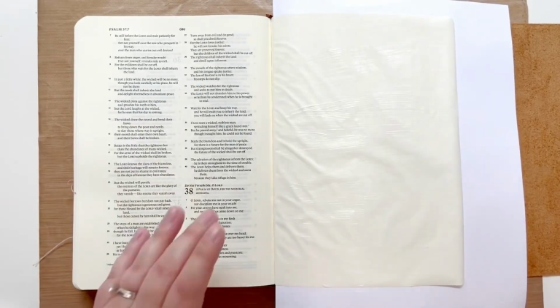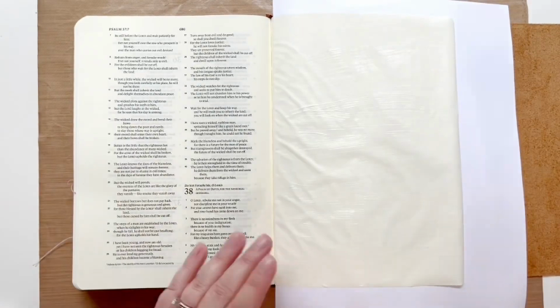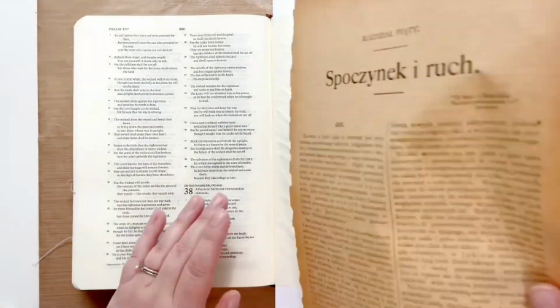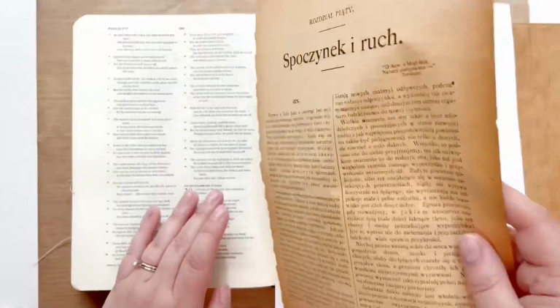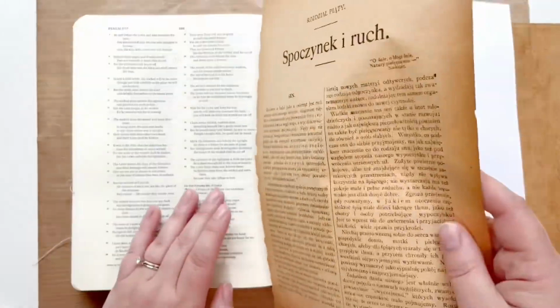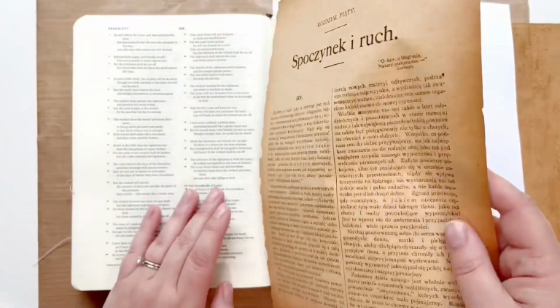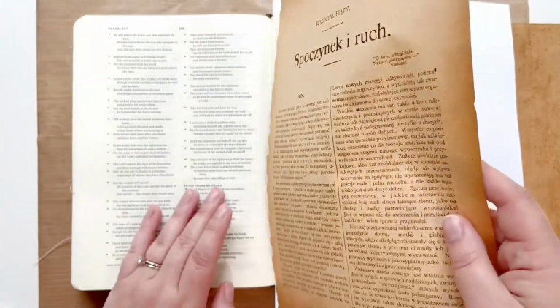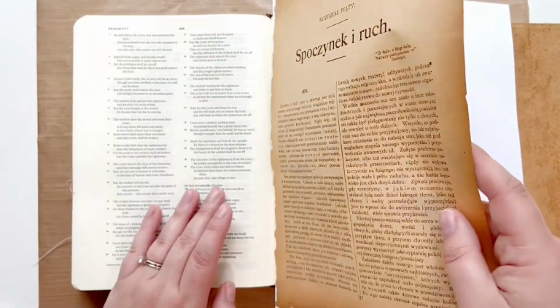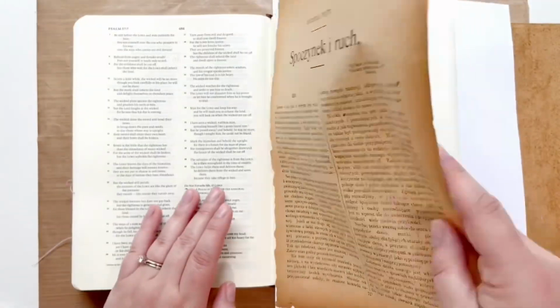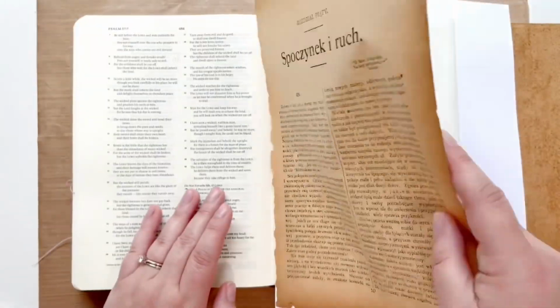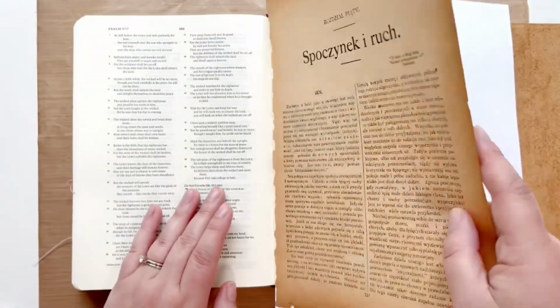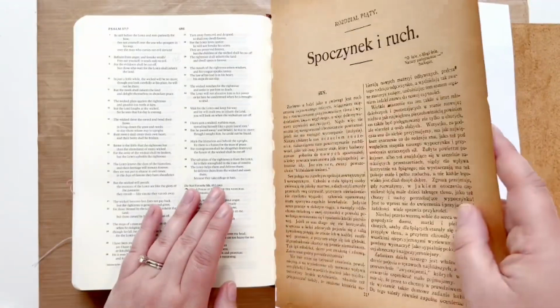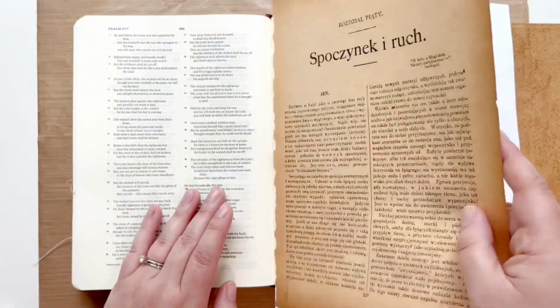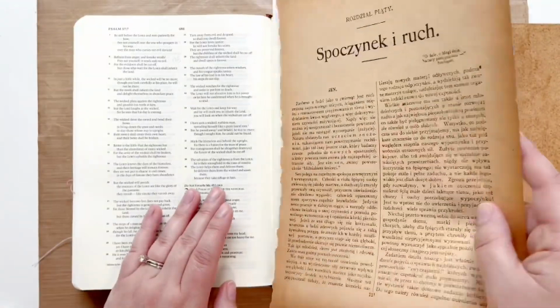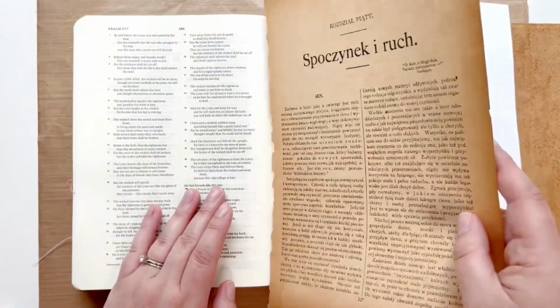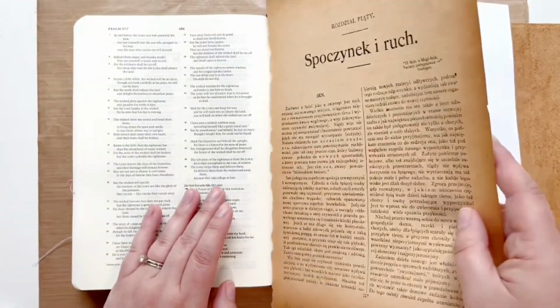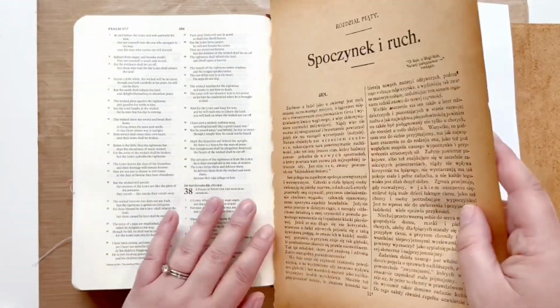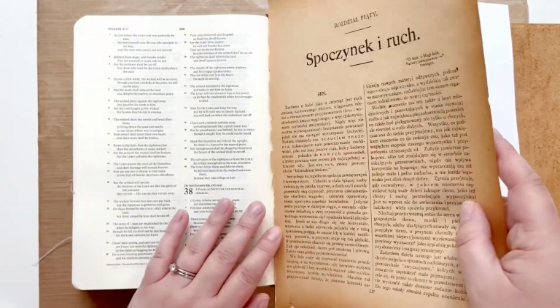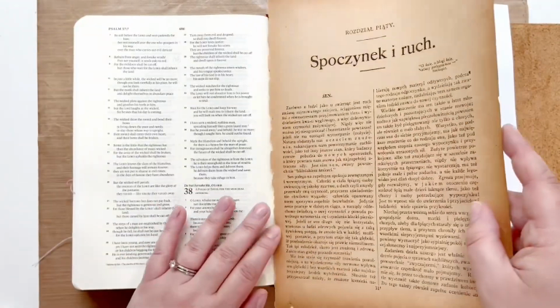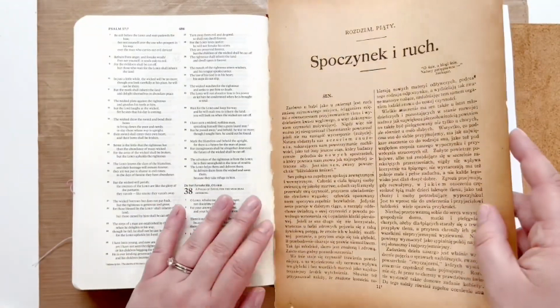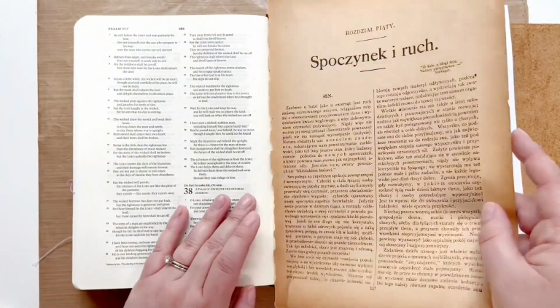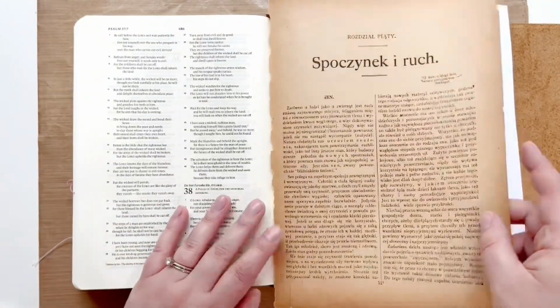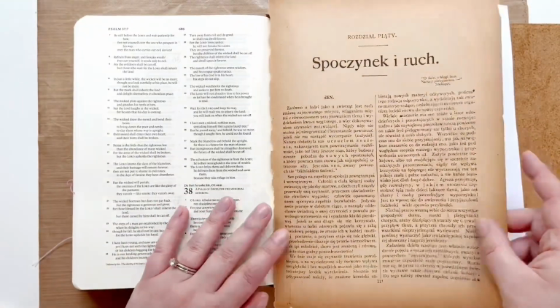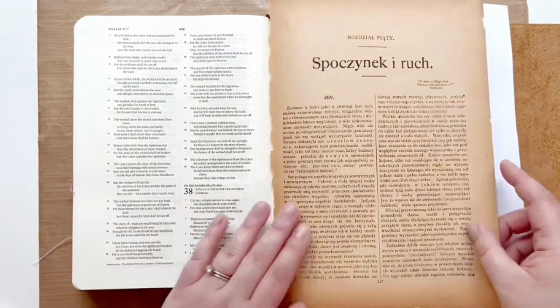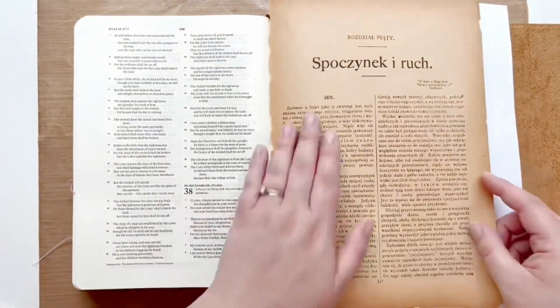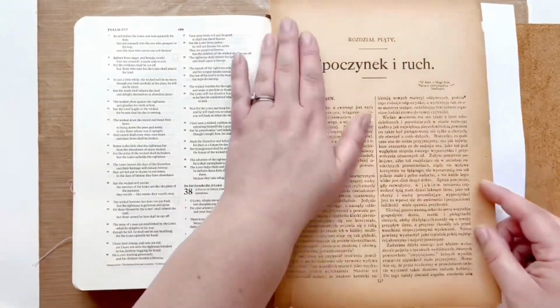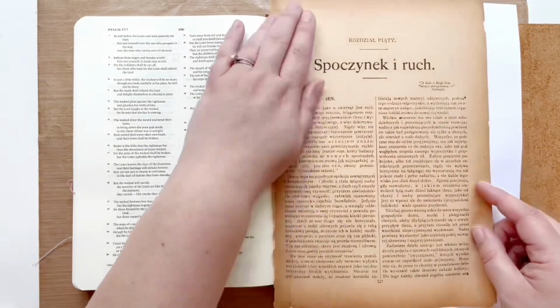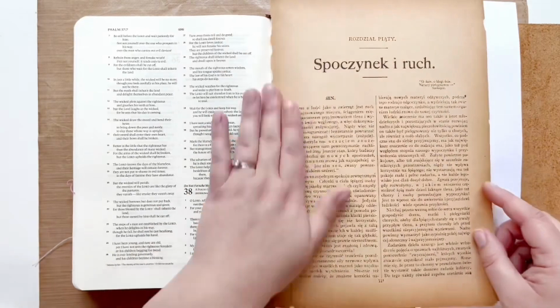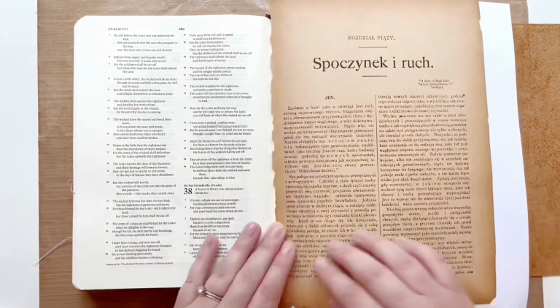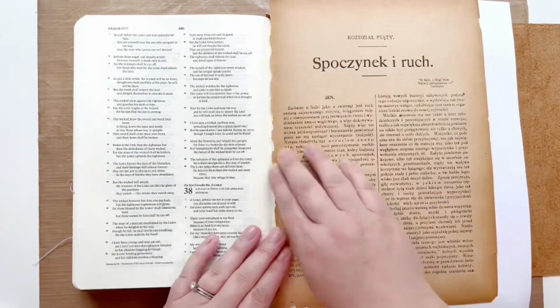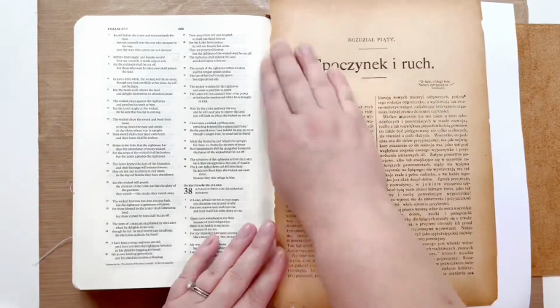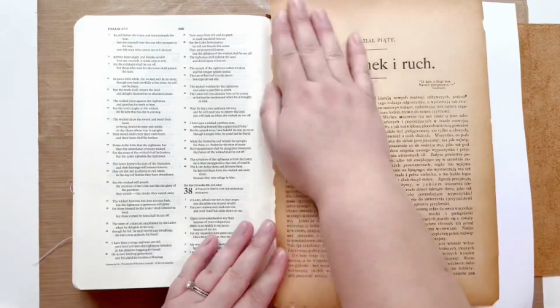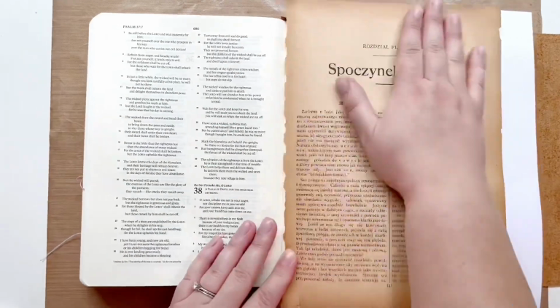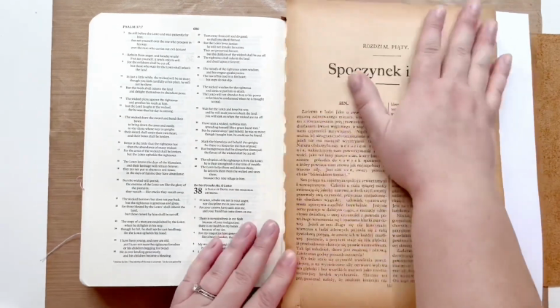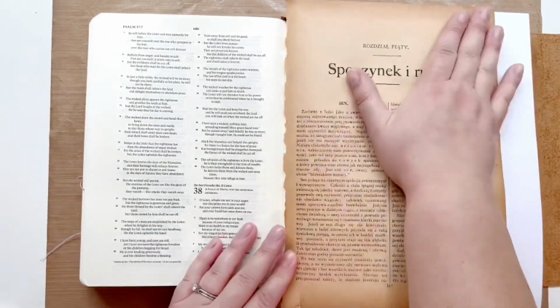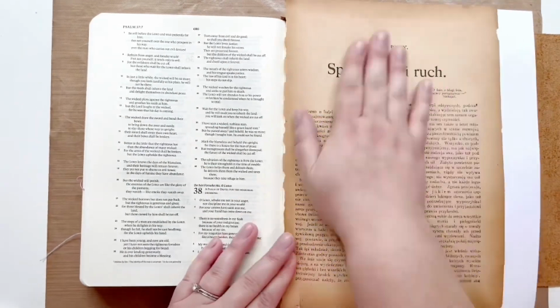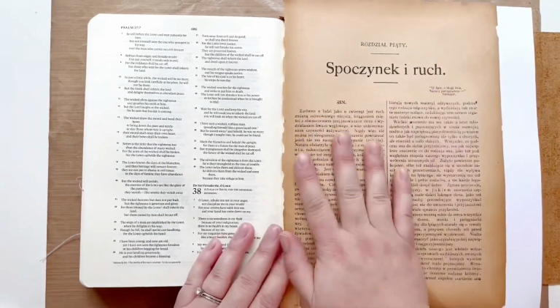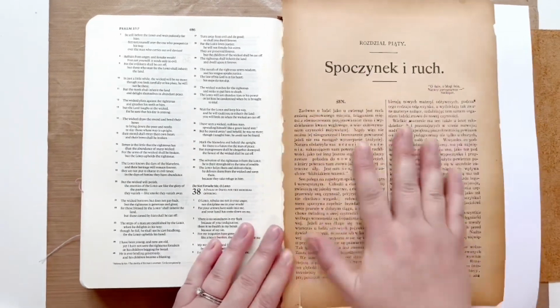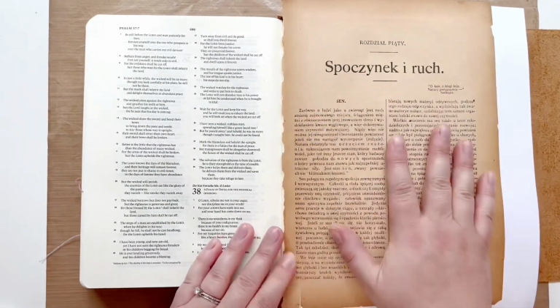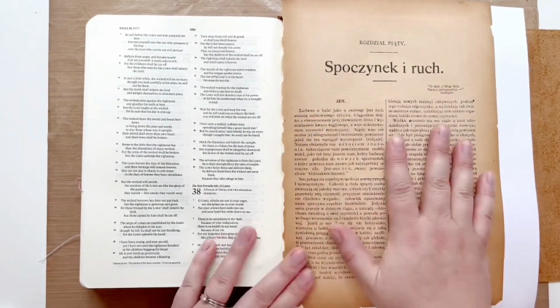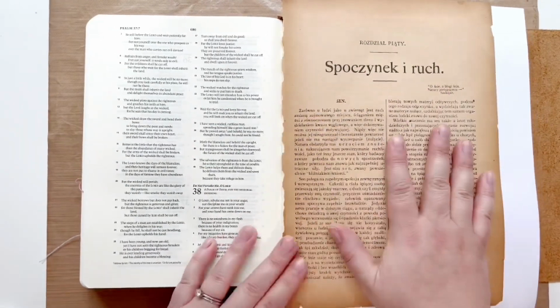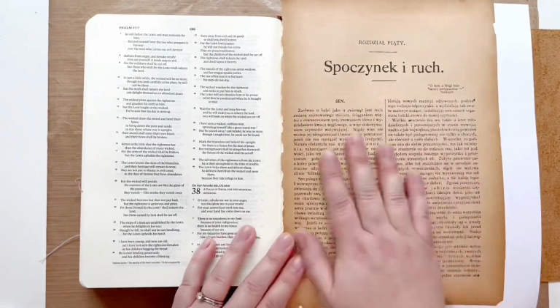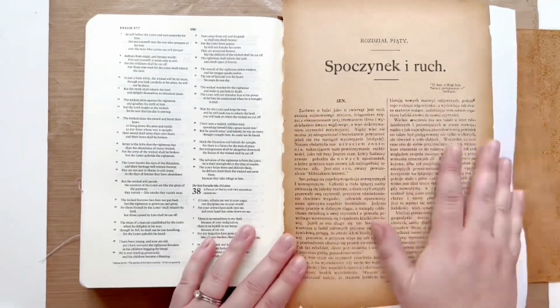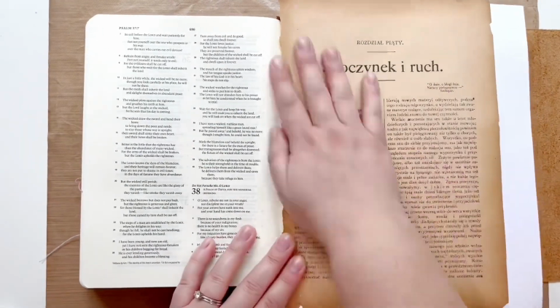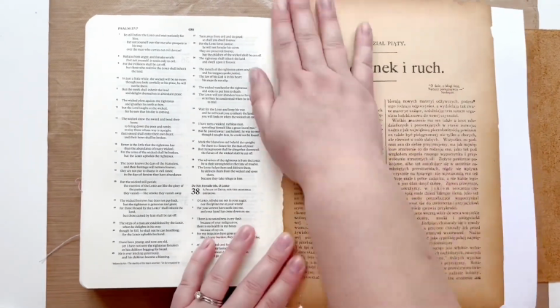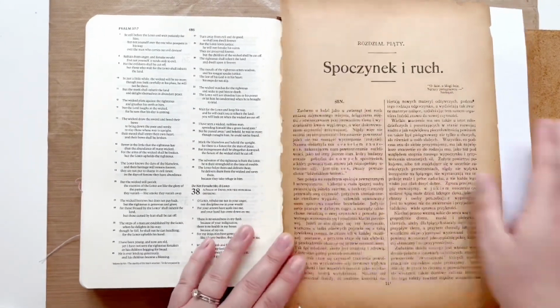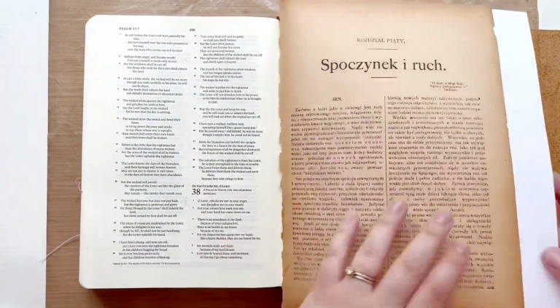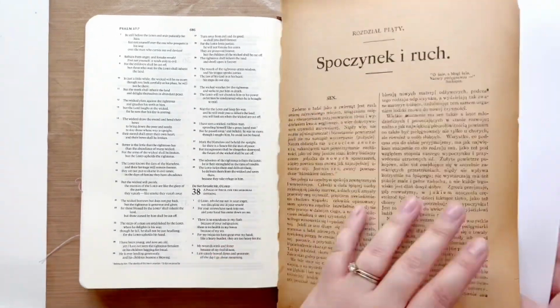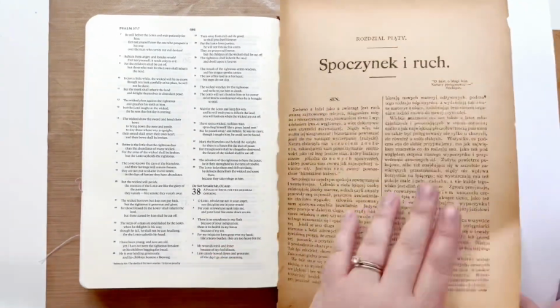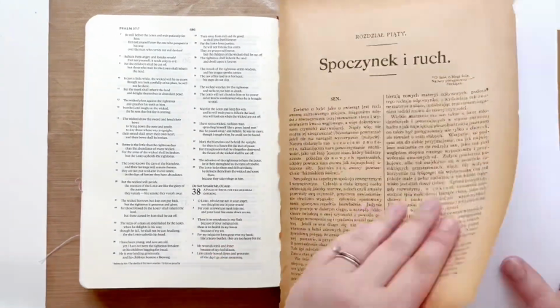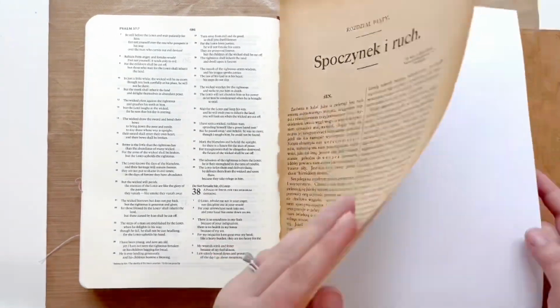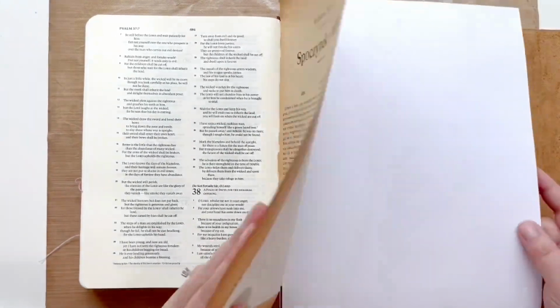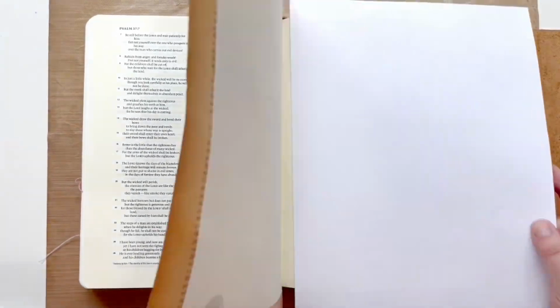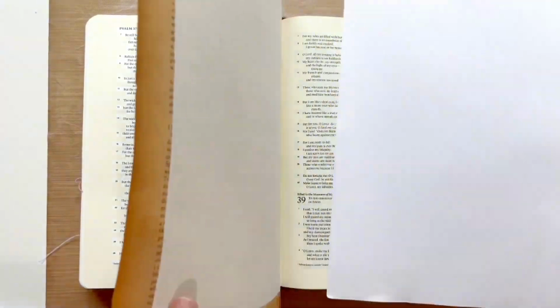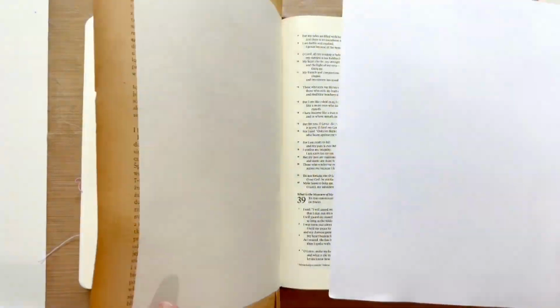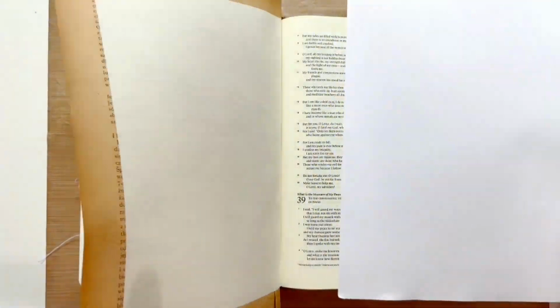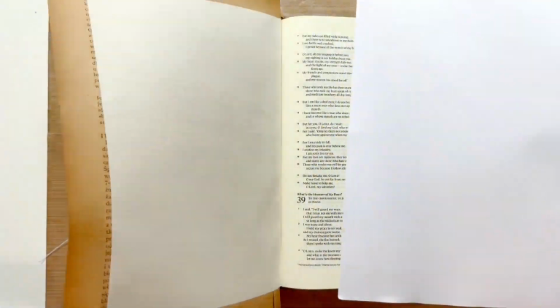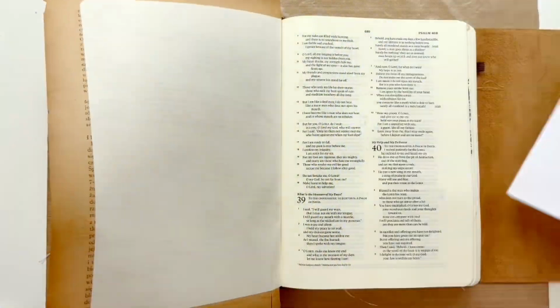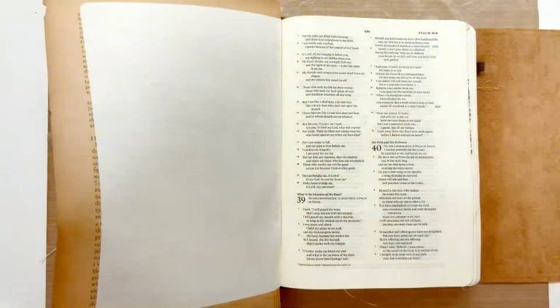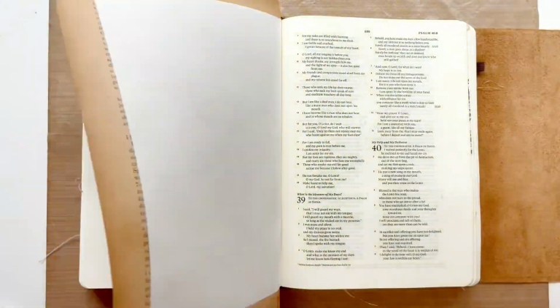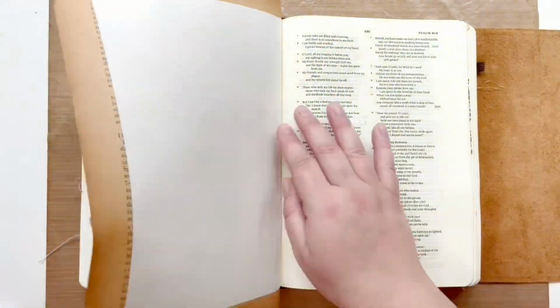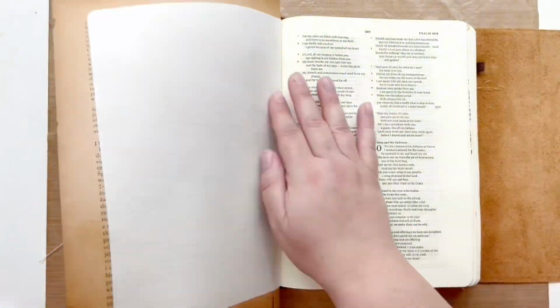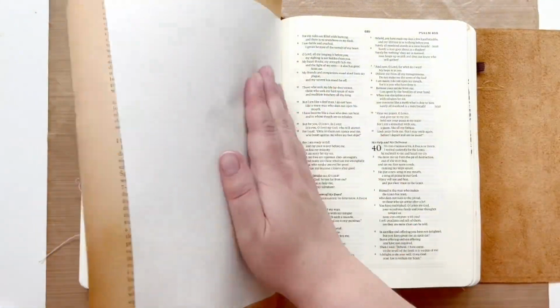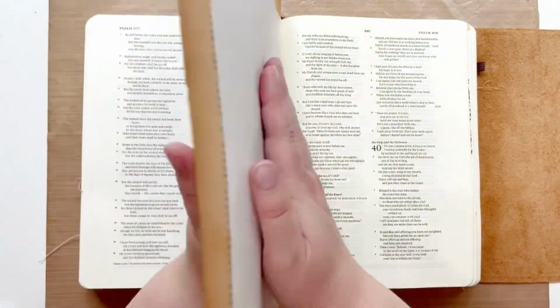Rule number one is: realize that God means for you to be where you are. So as I'm working through this, let me talk to you about this book and where I am reading.